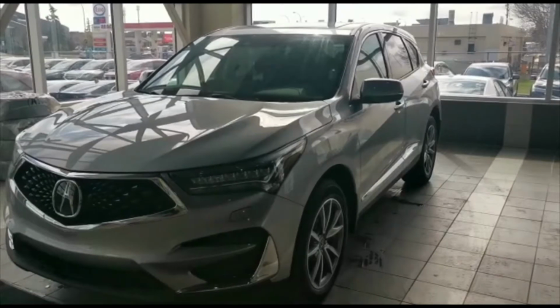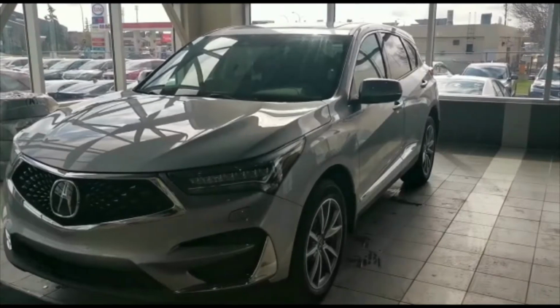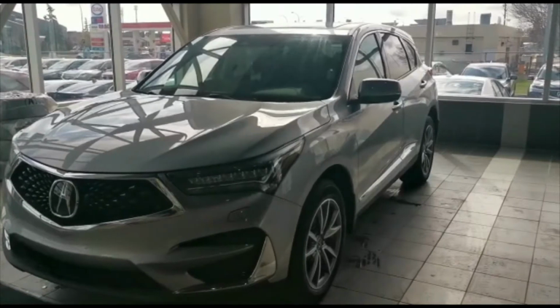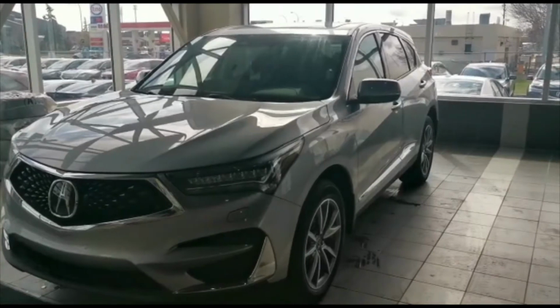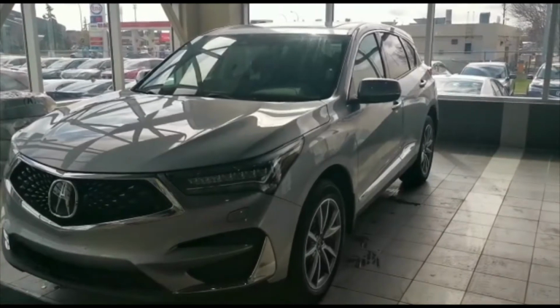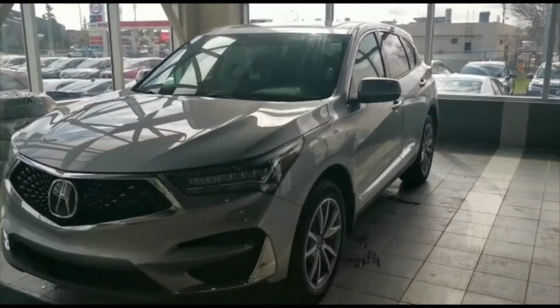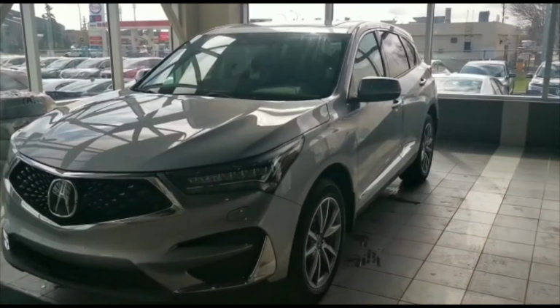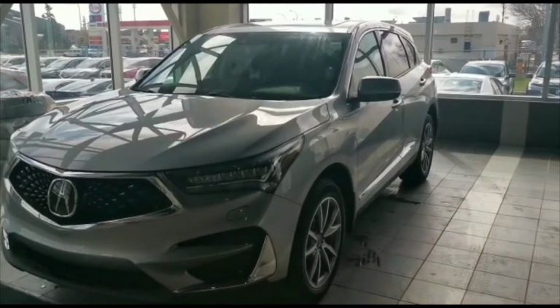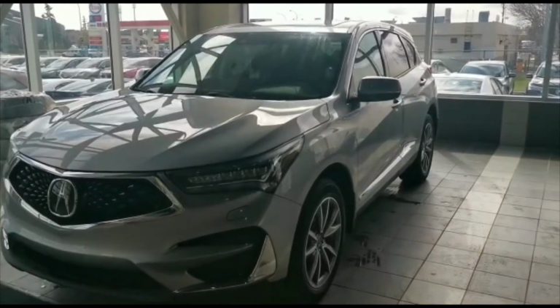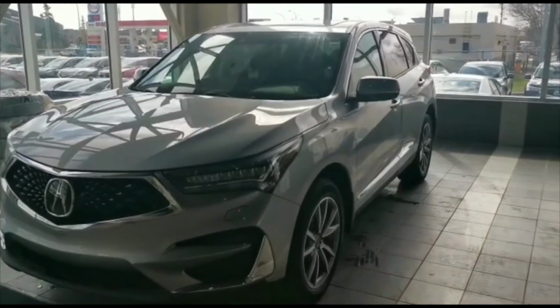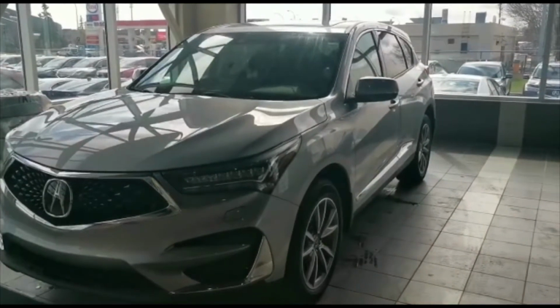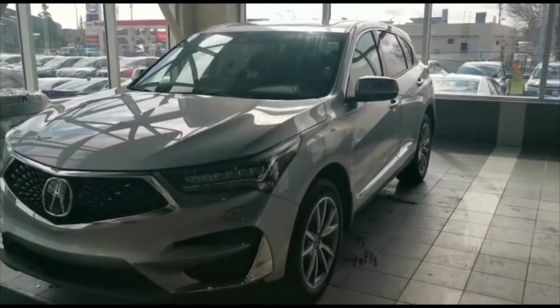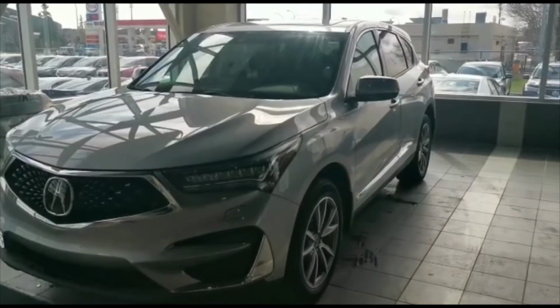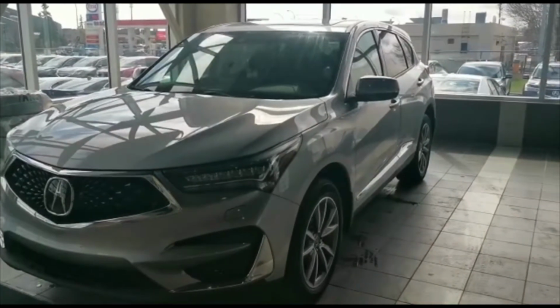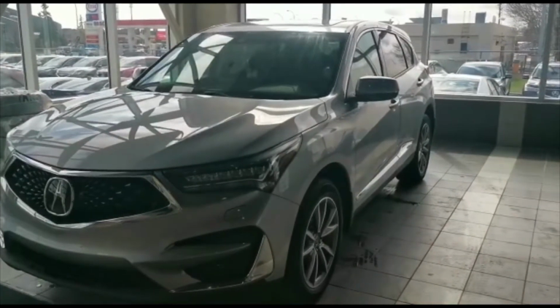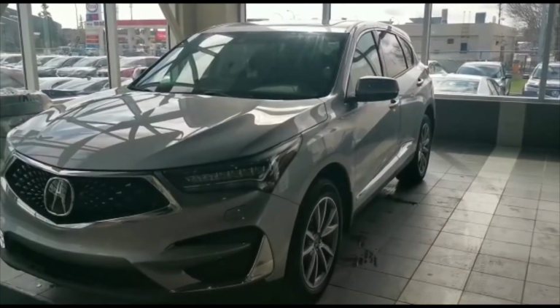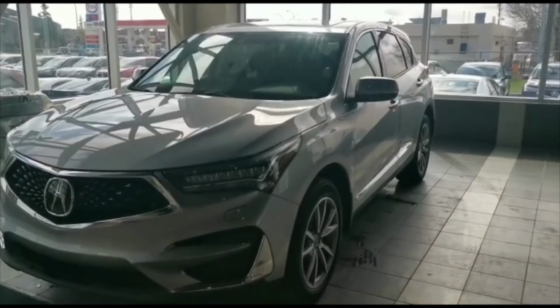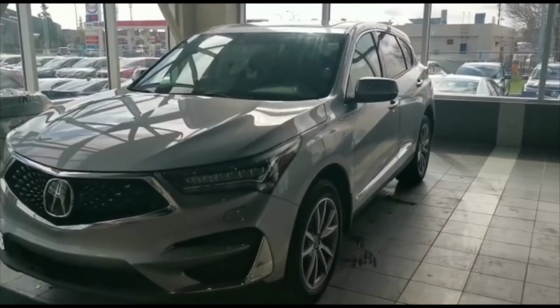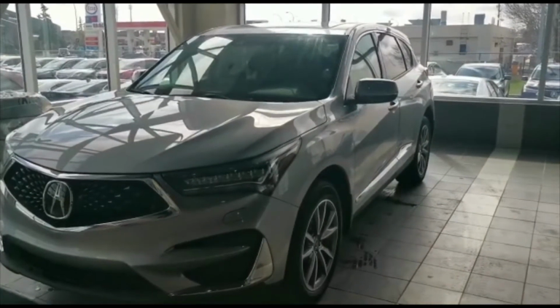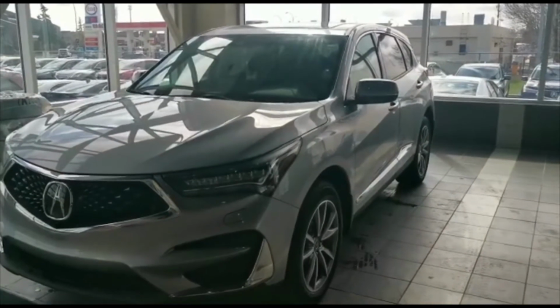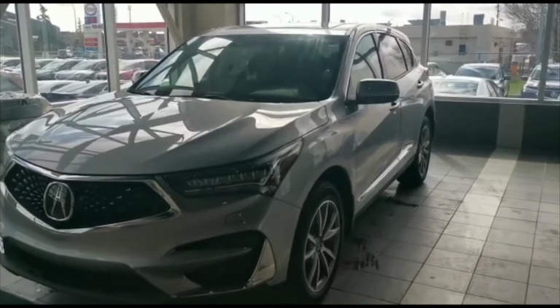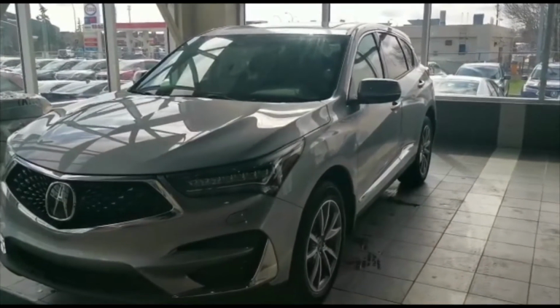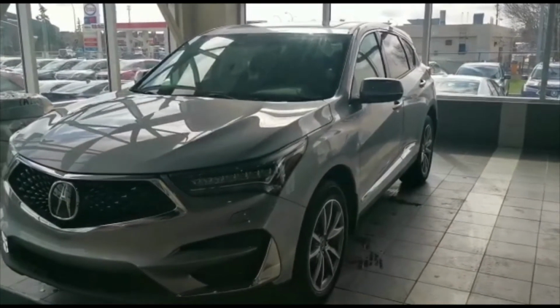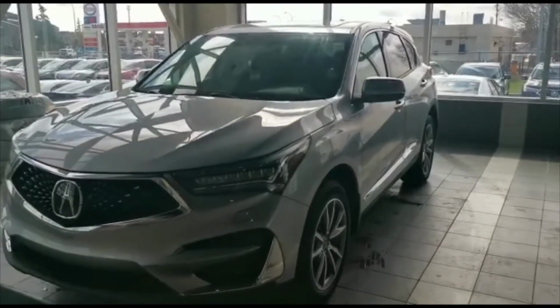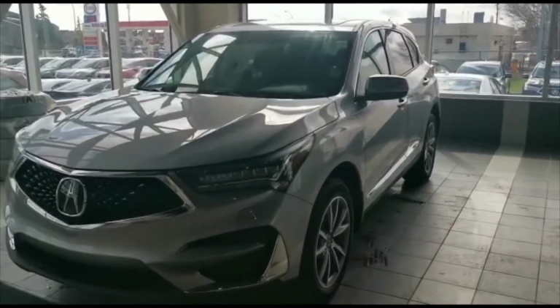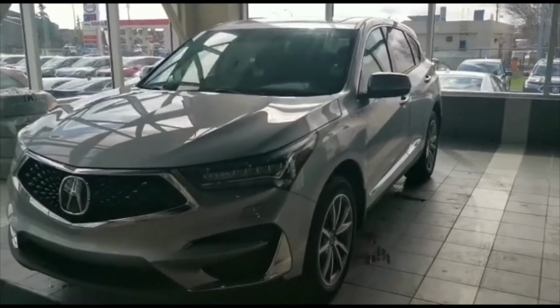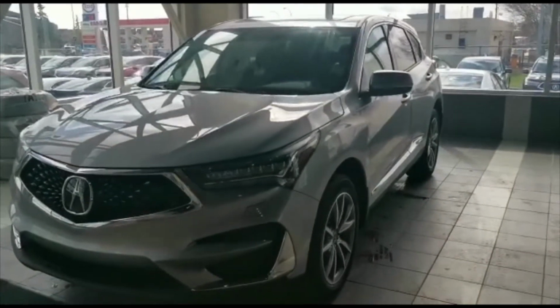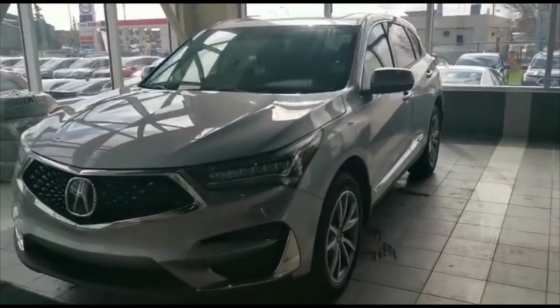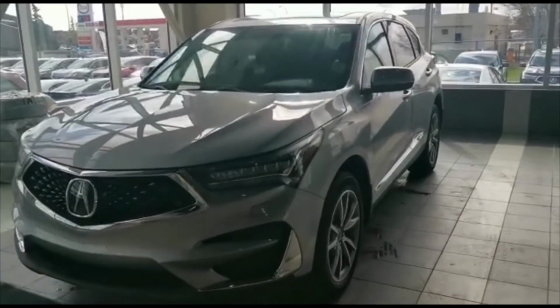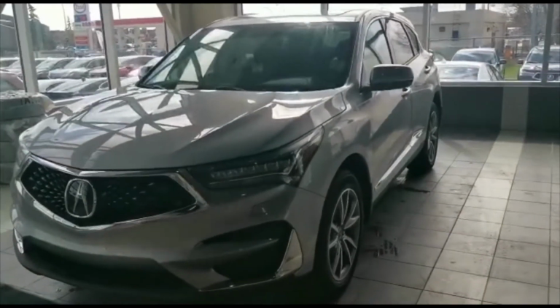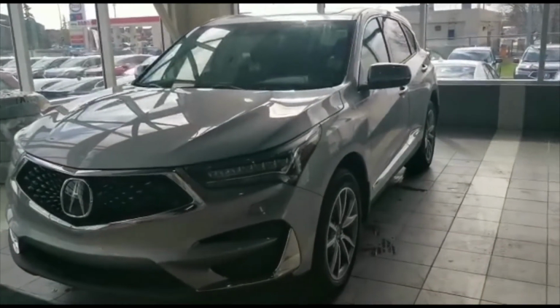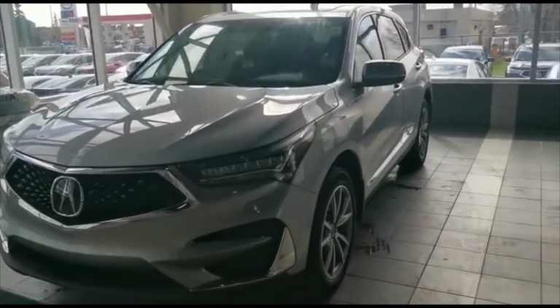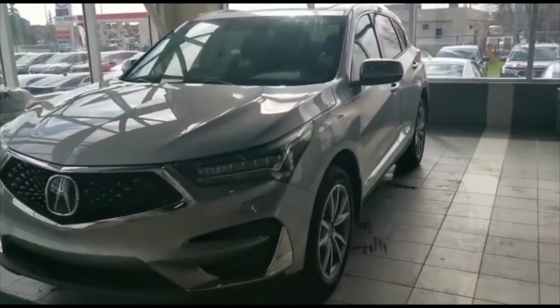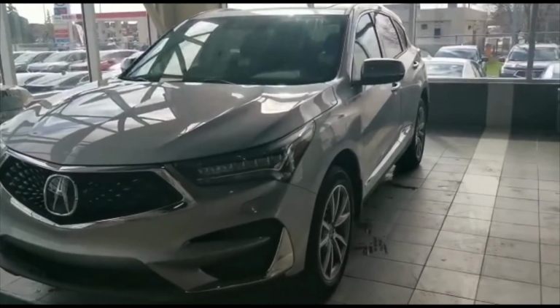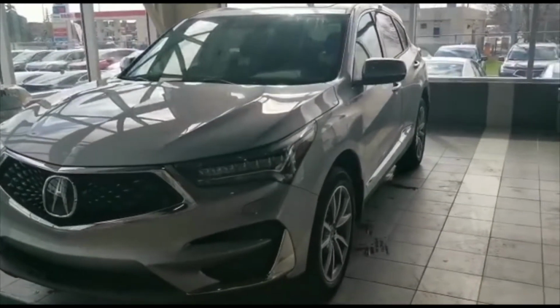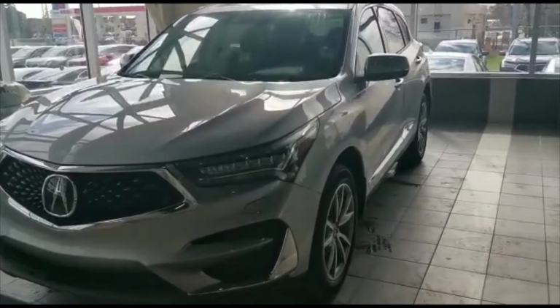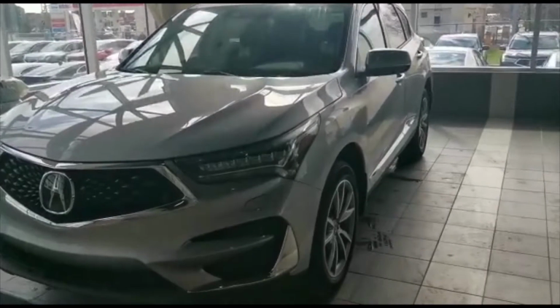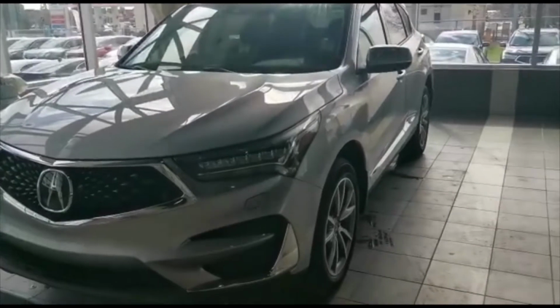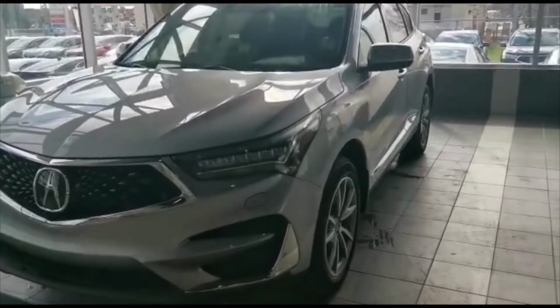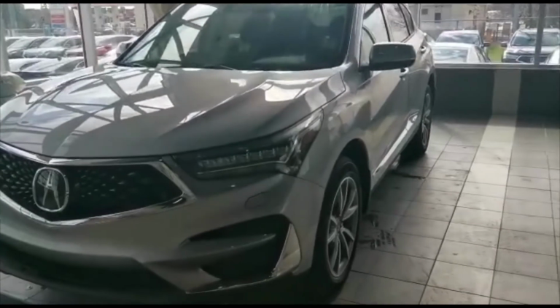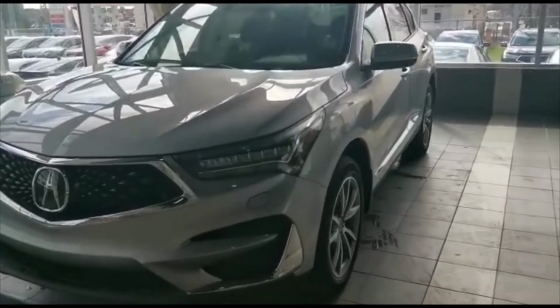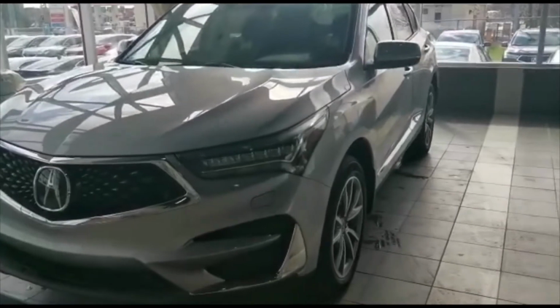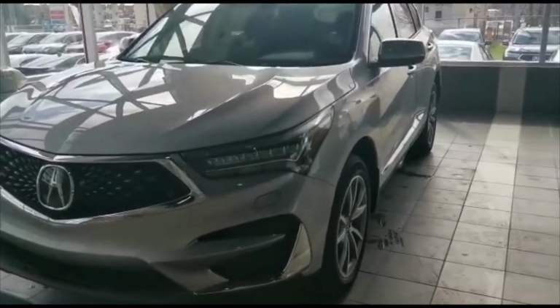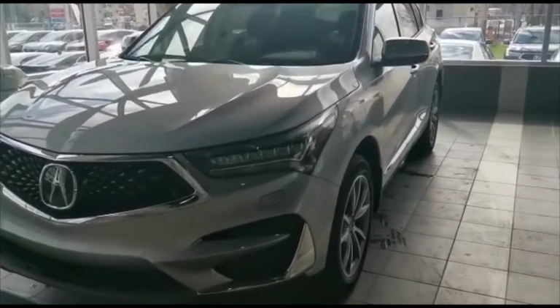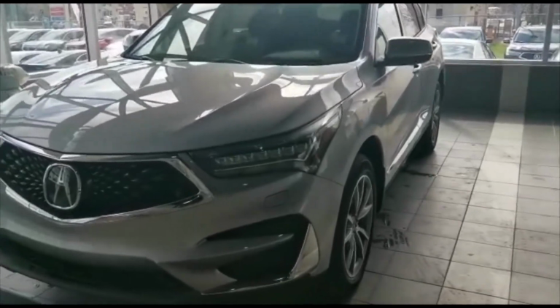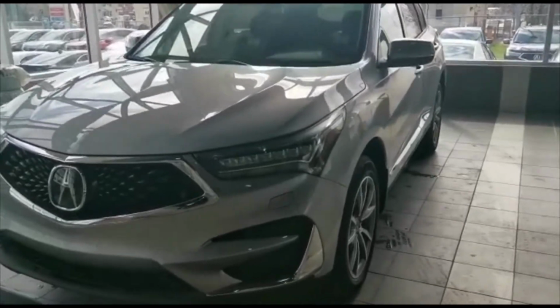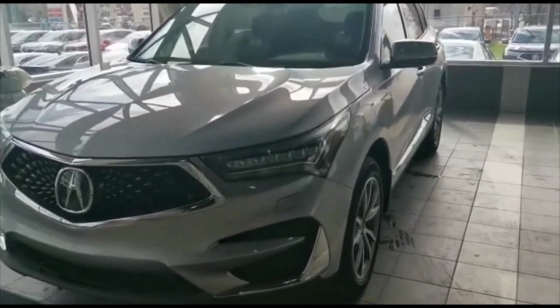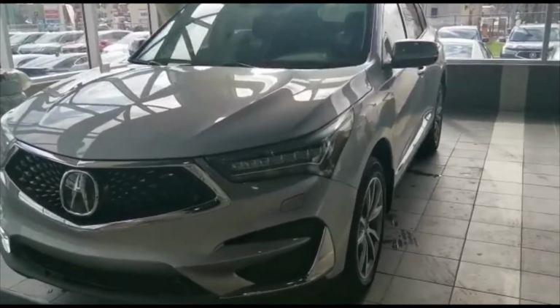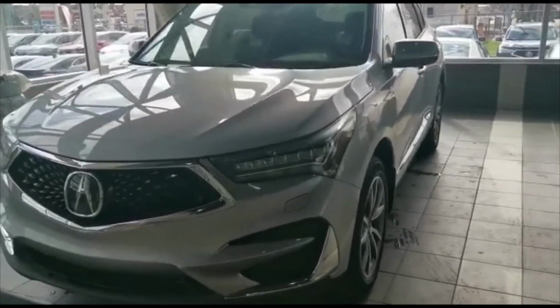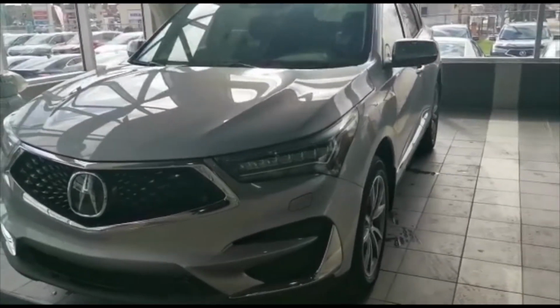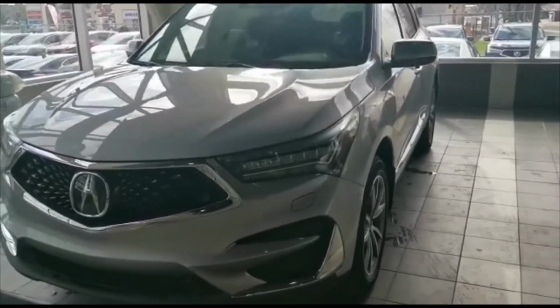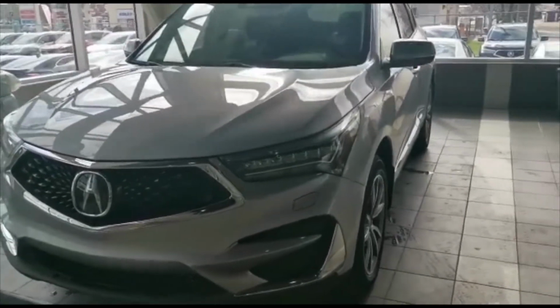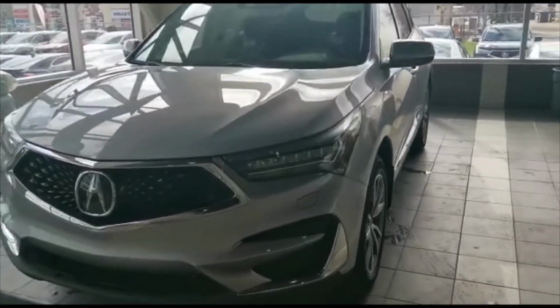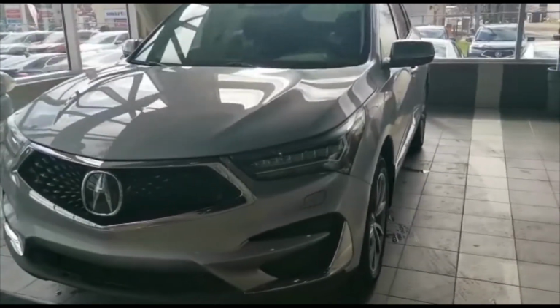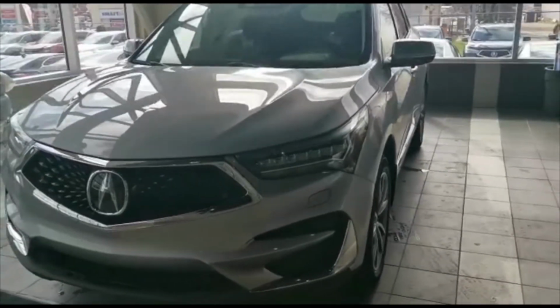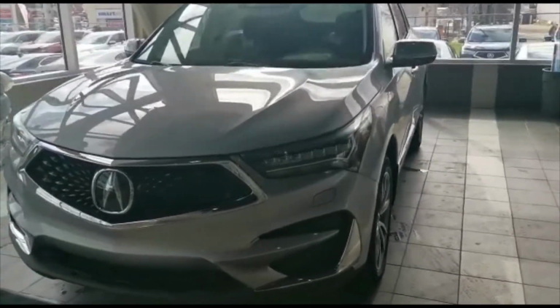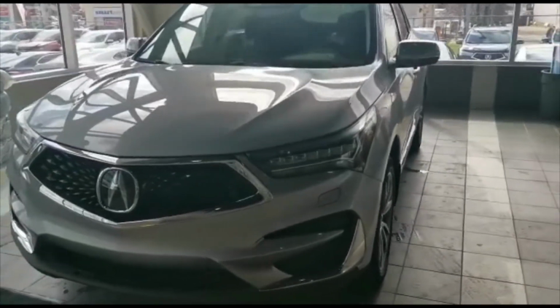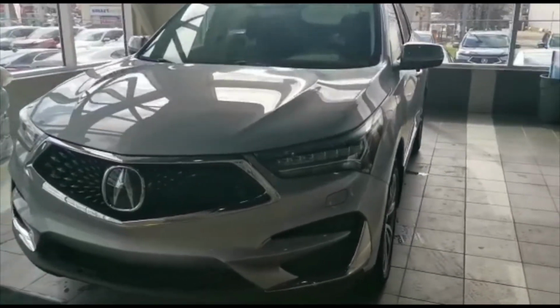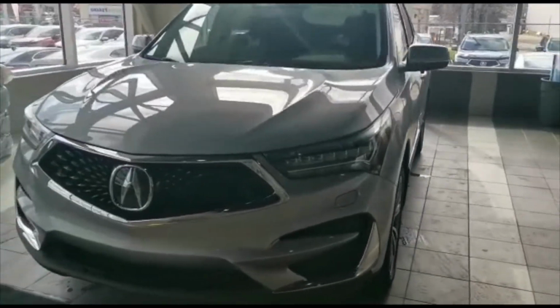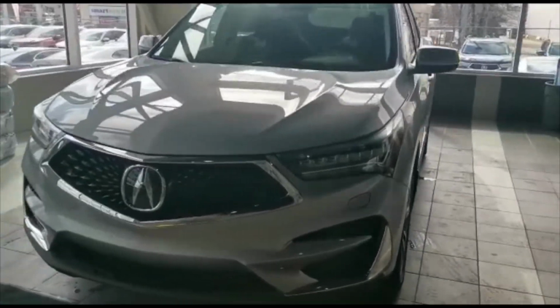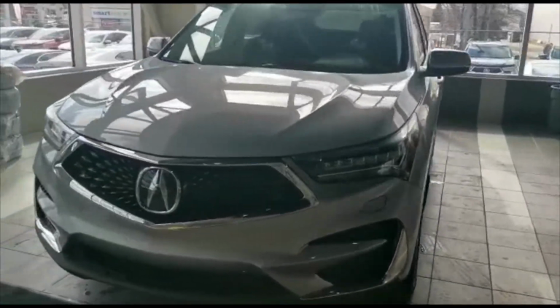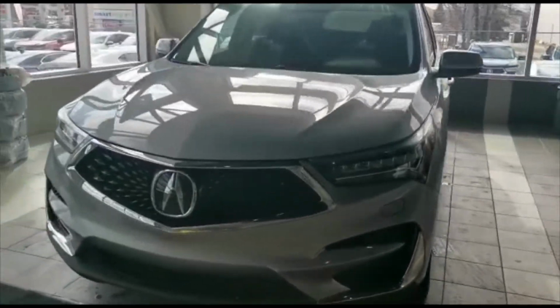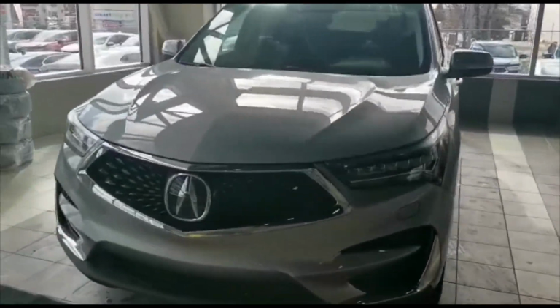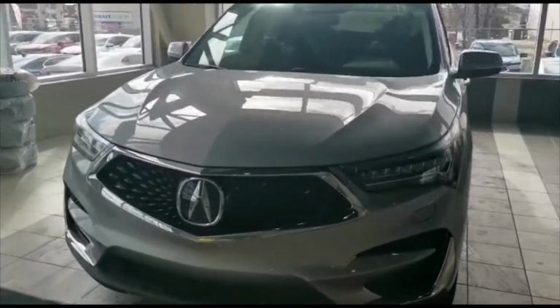Hello, how are you? My name is Nick Sung from Southview Acura. I'm going to do a quick walk around video on this 2020 Acura RDX you inquired on.